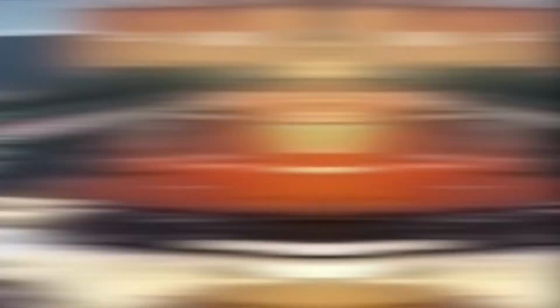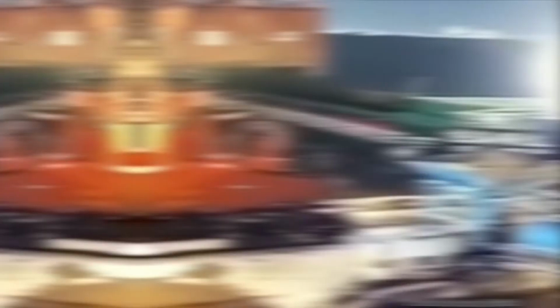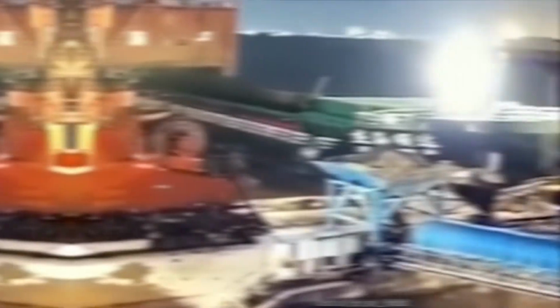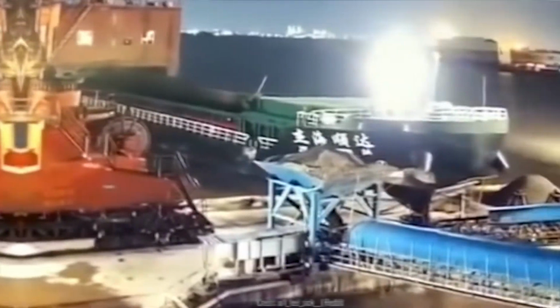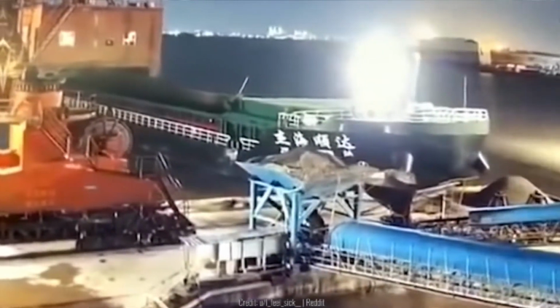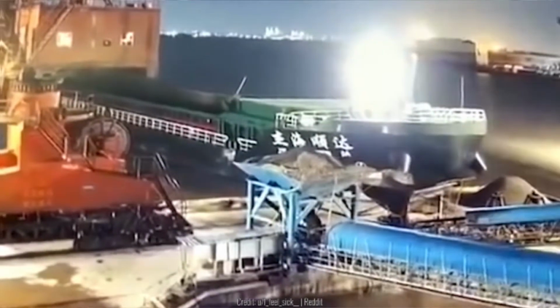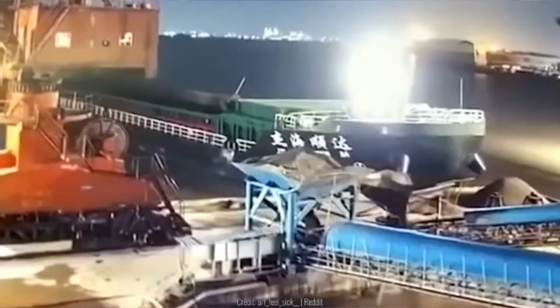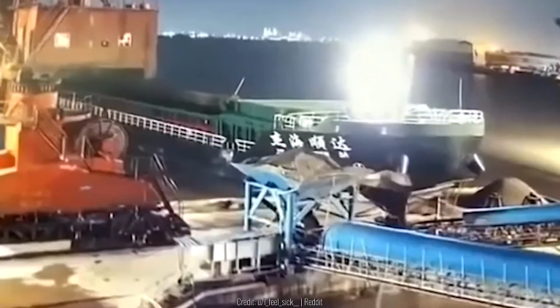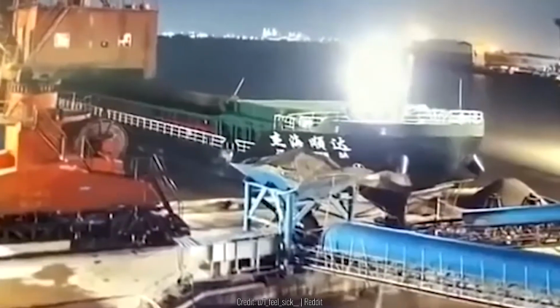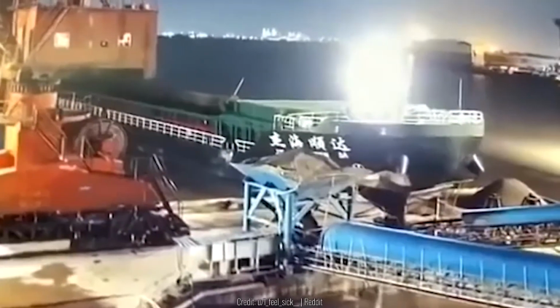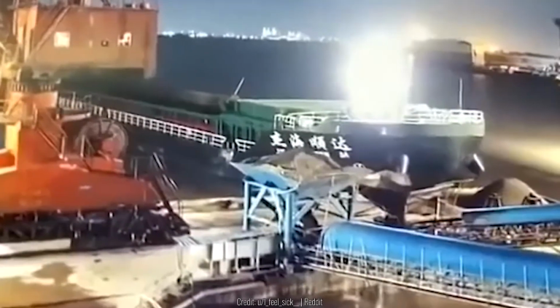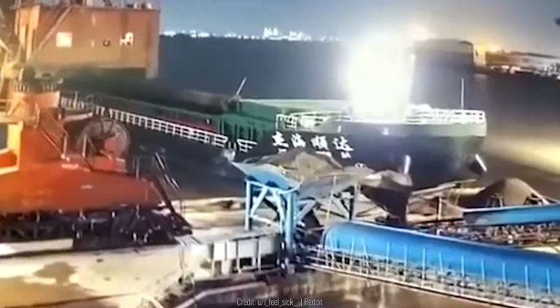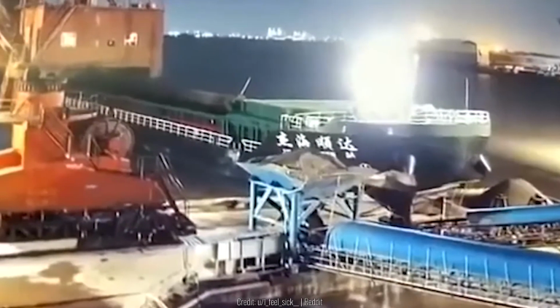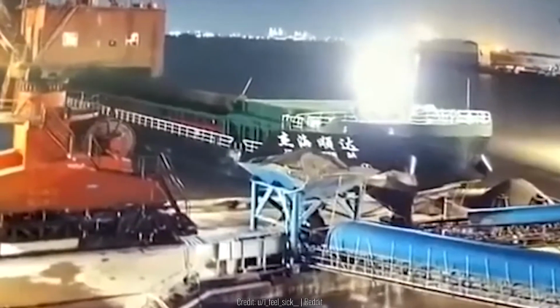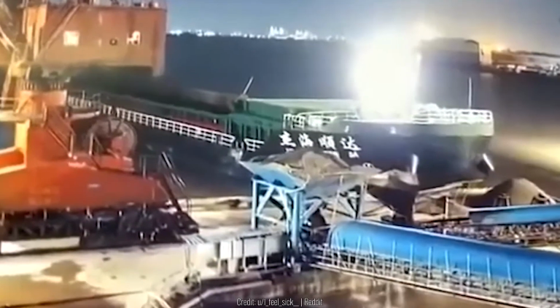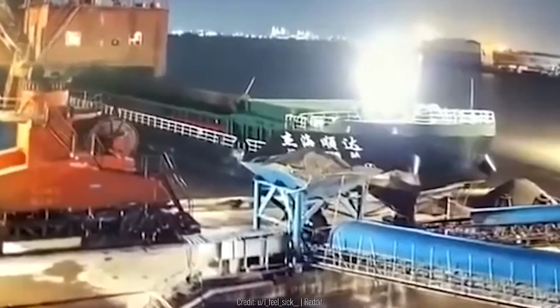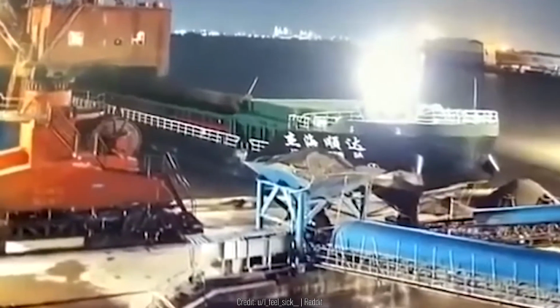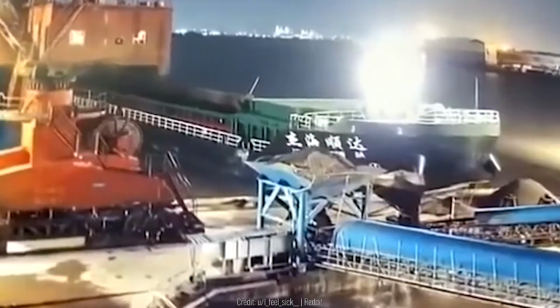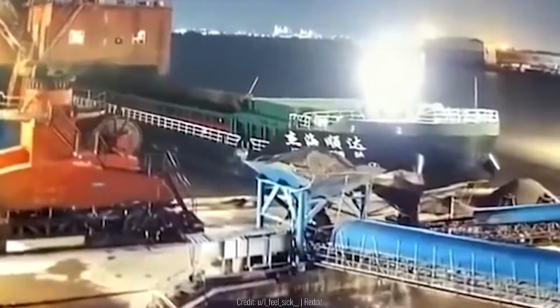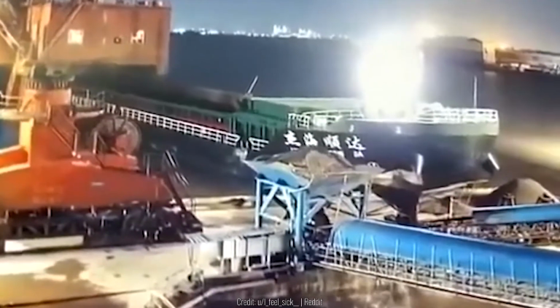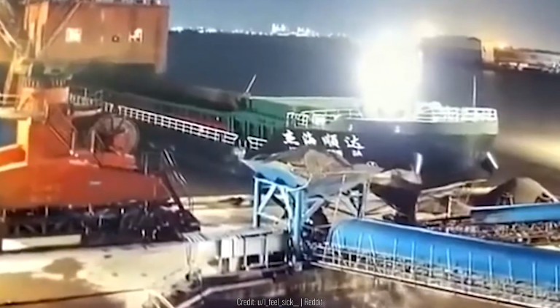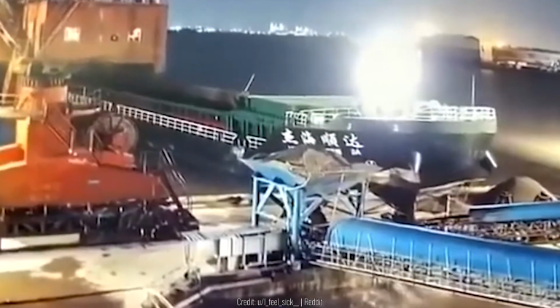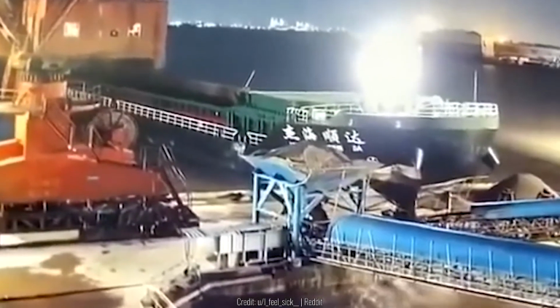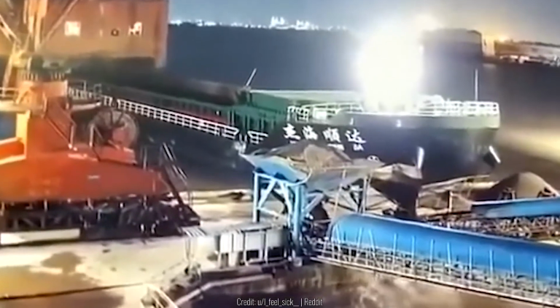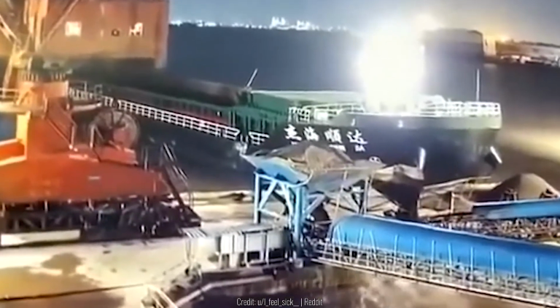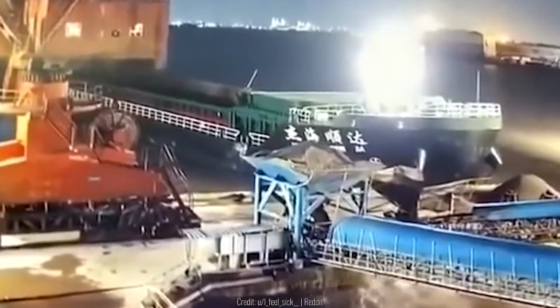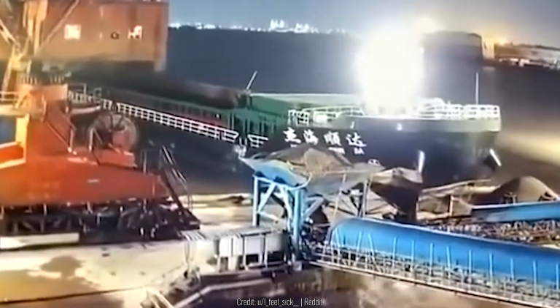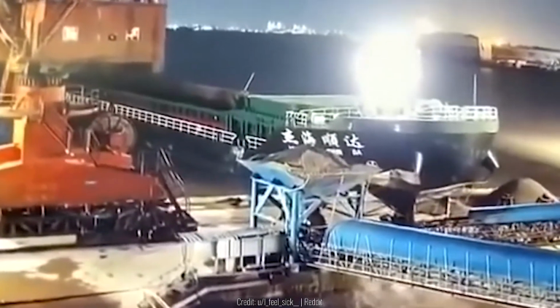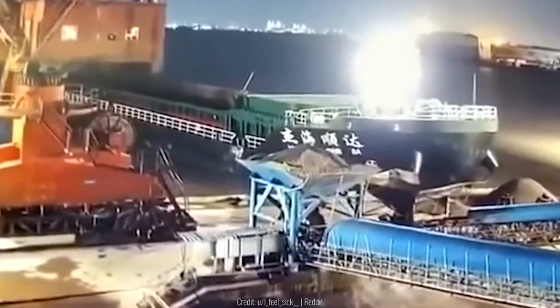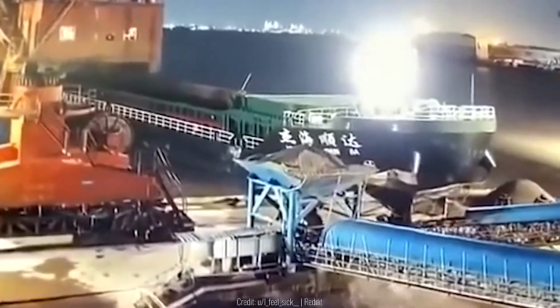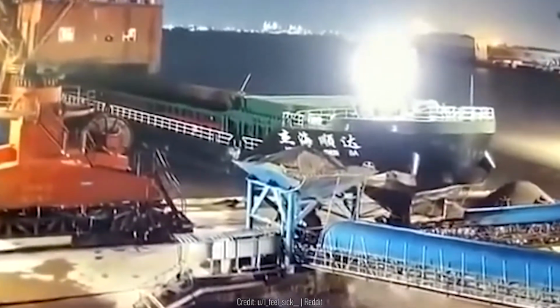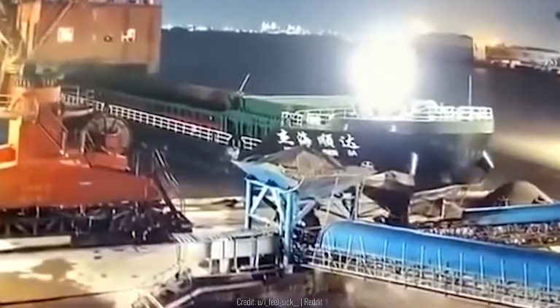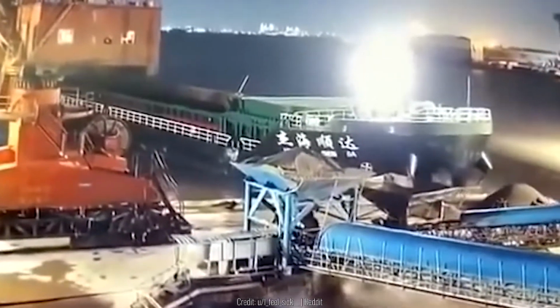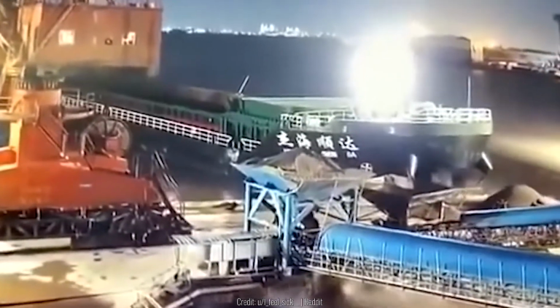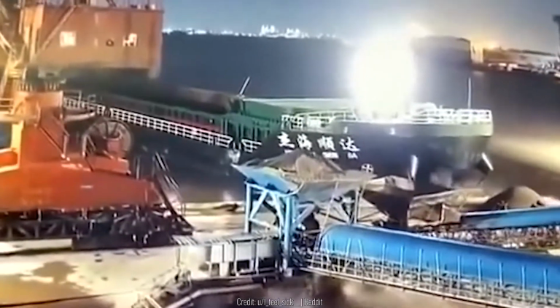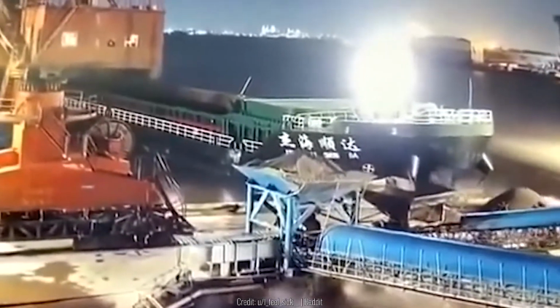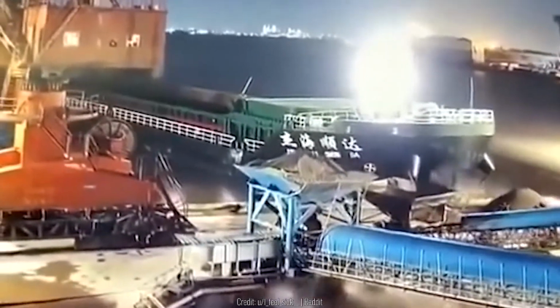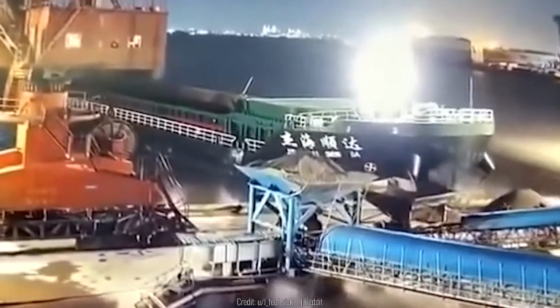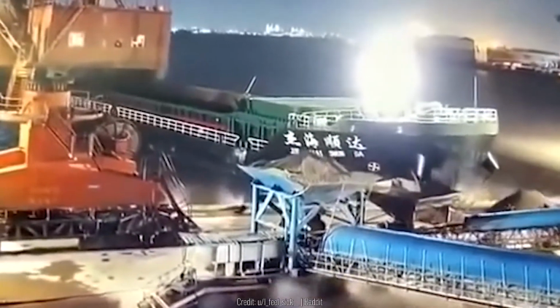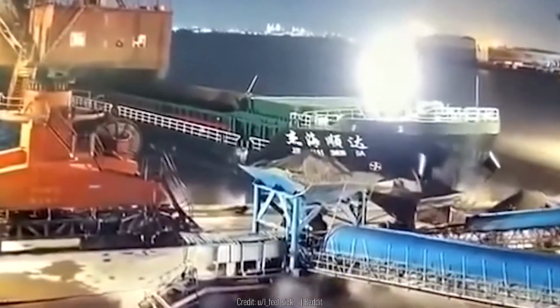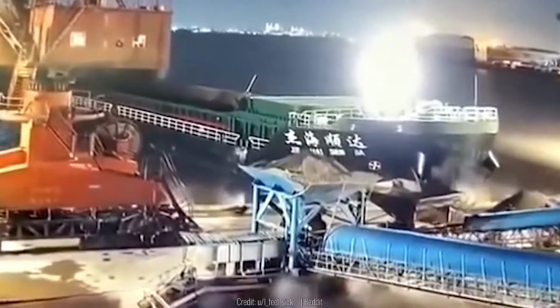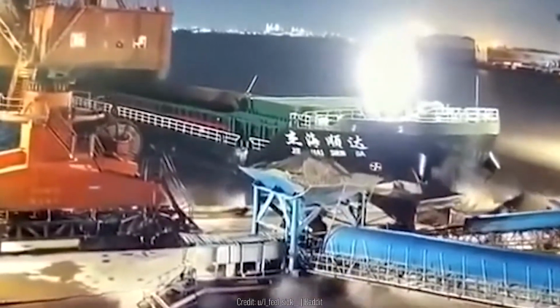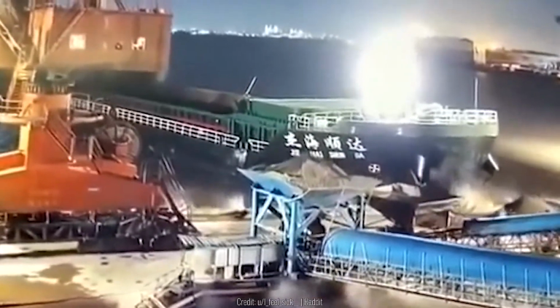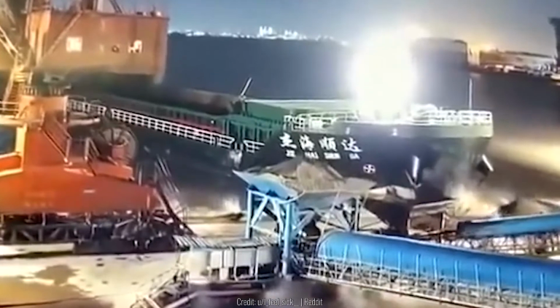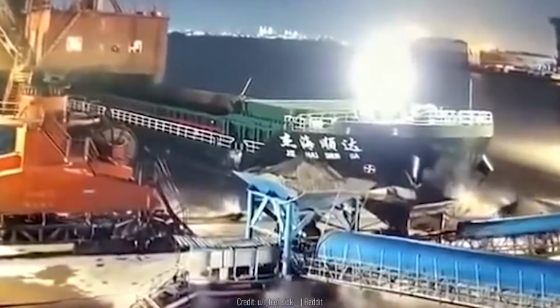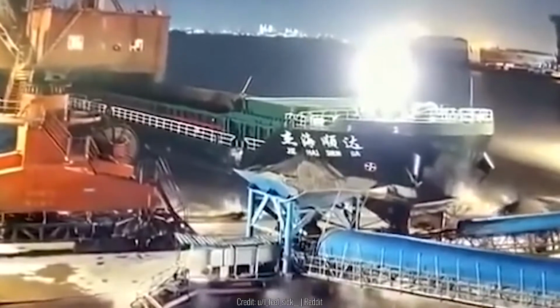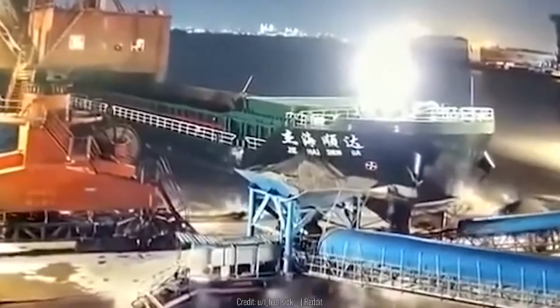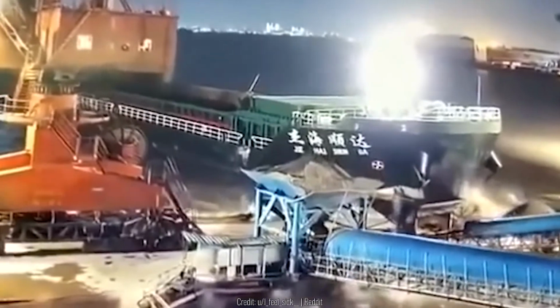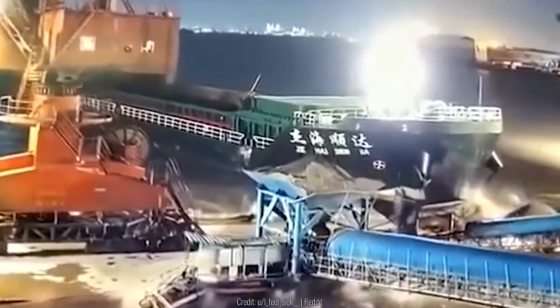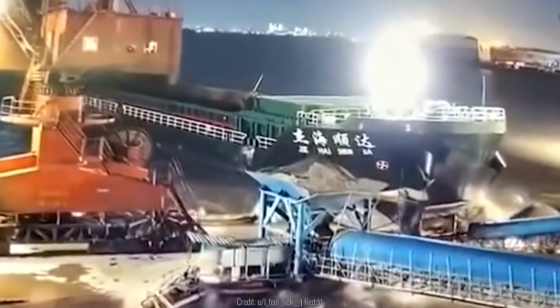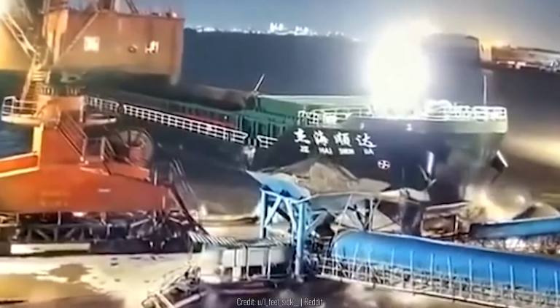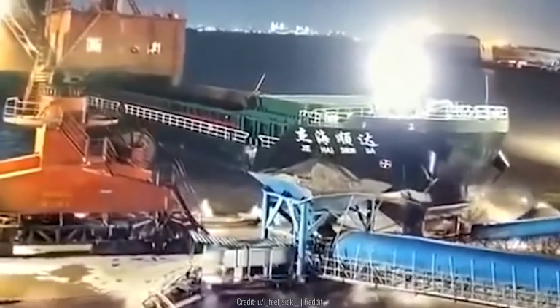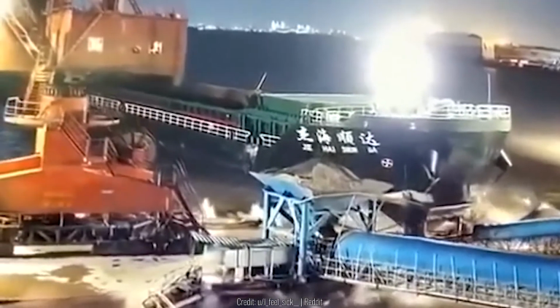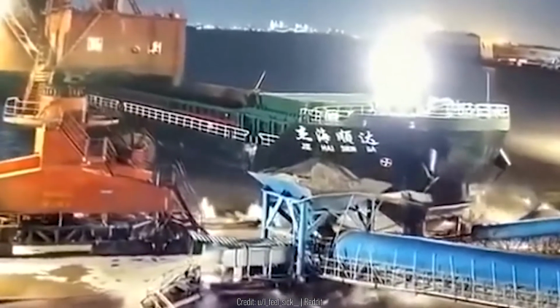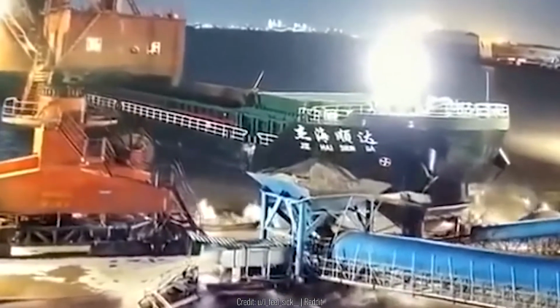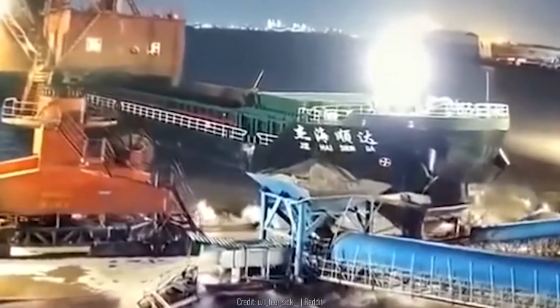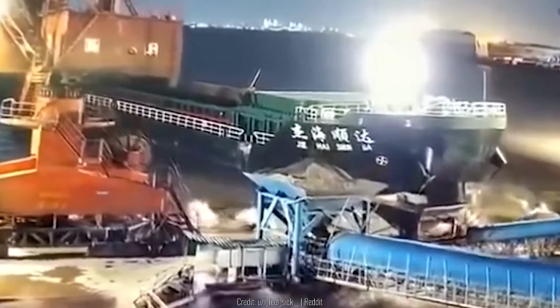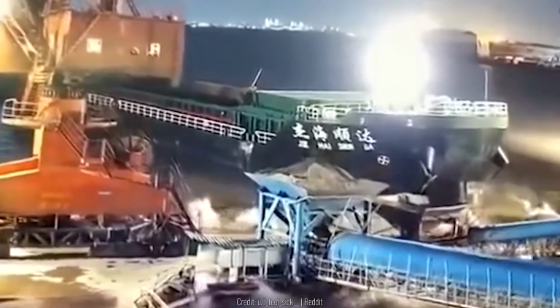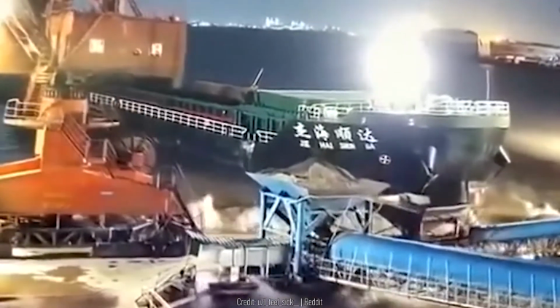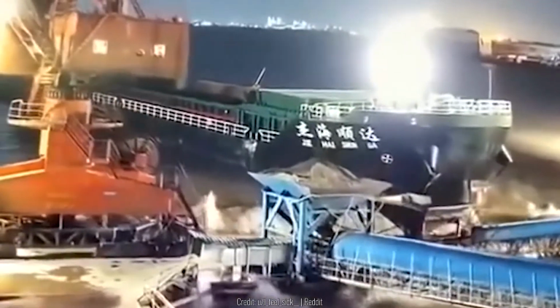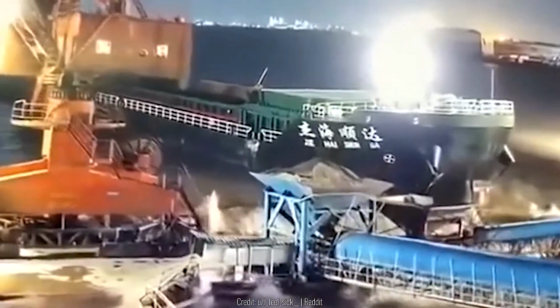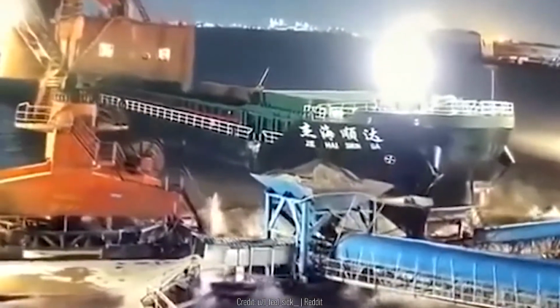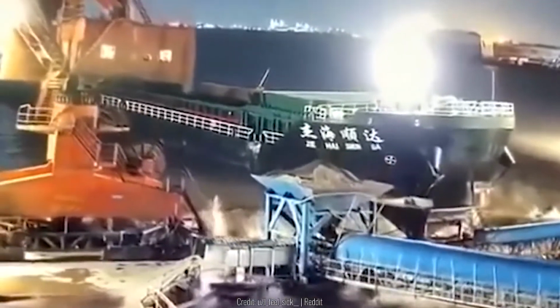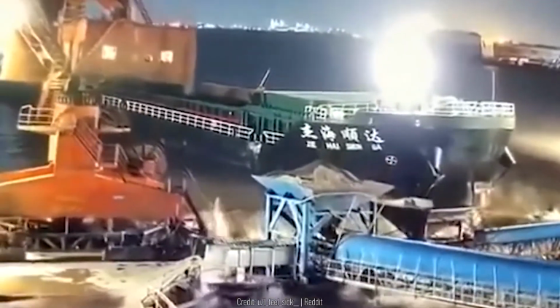This ship didn't exactly make a nice entrance at the loading dock. The entire structure just sank into the water after that.